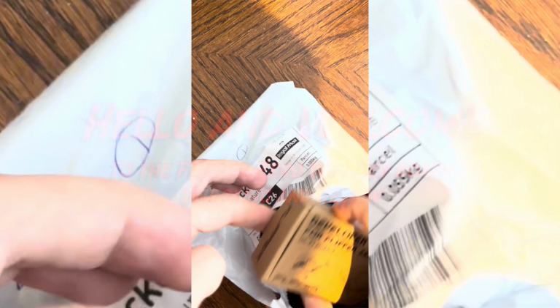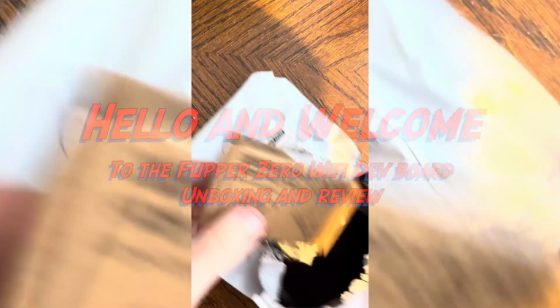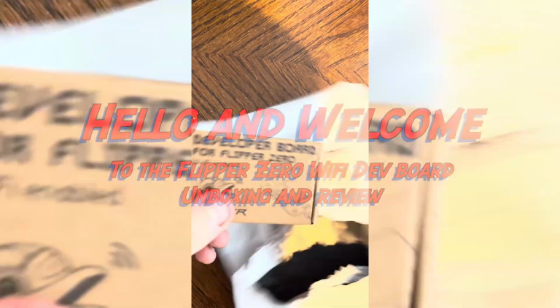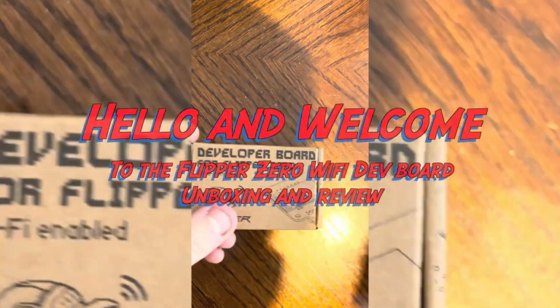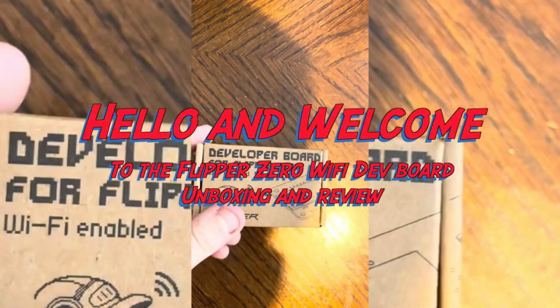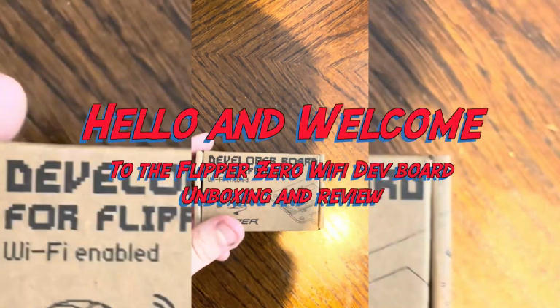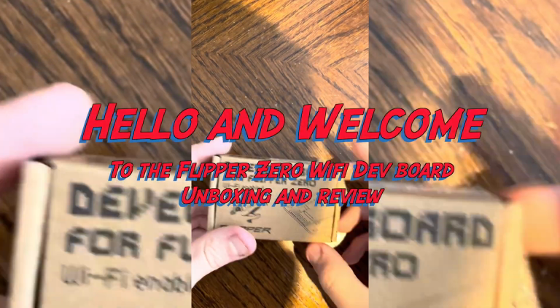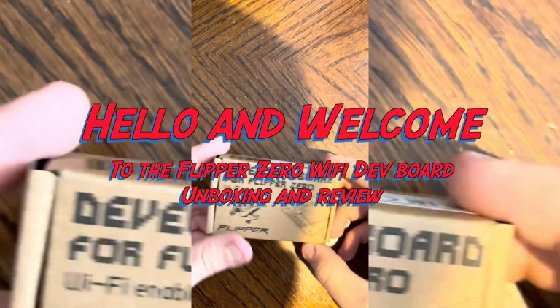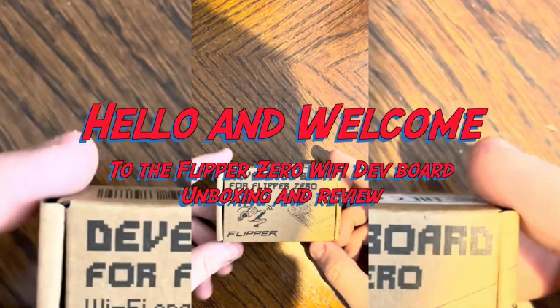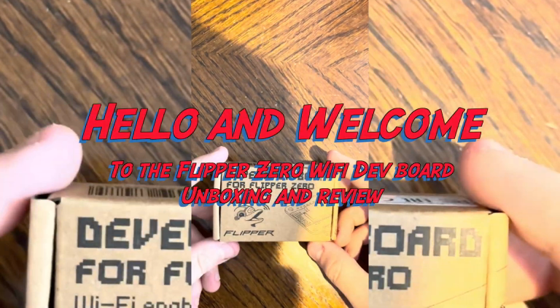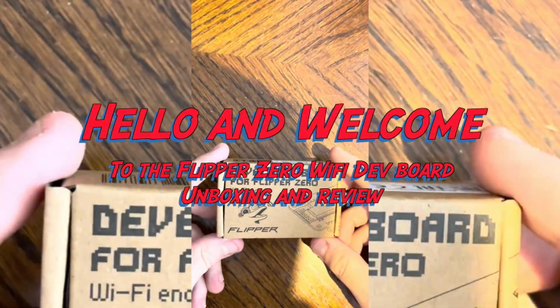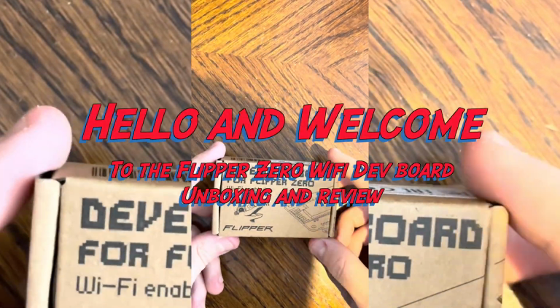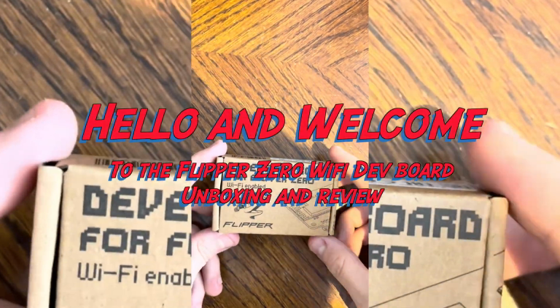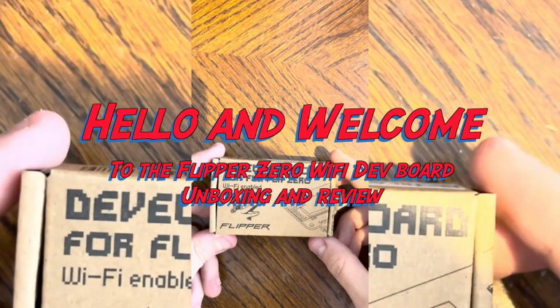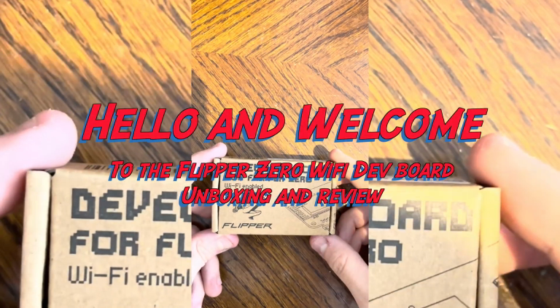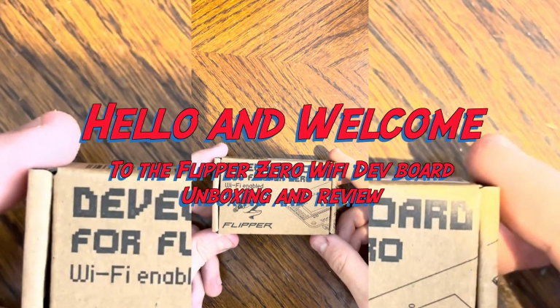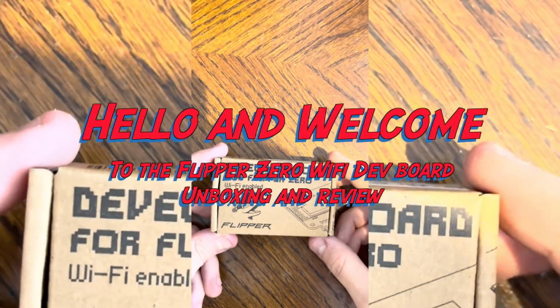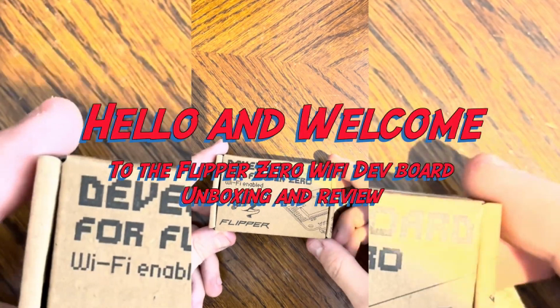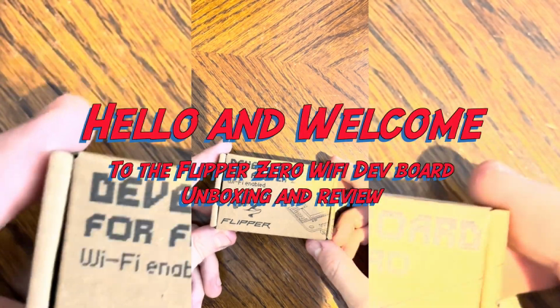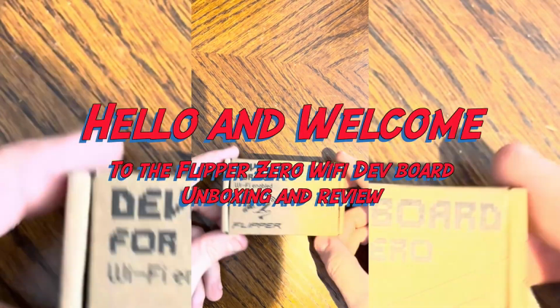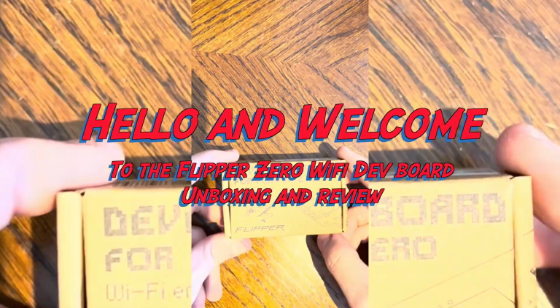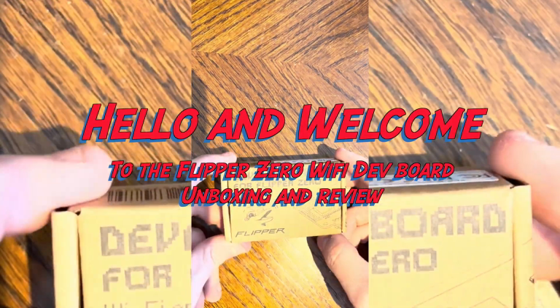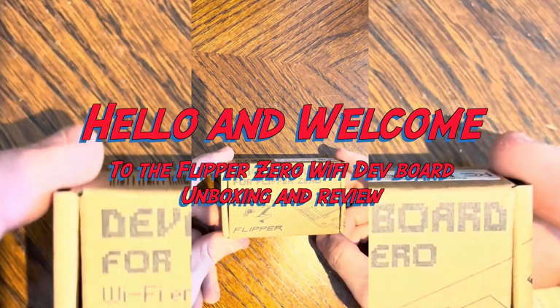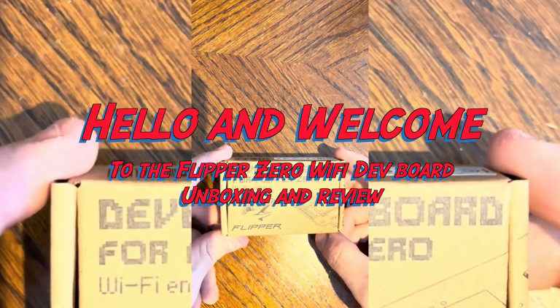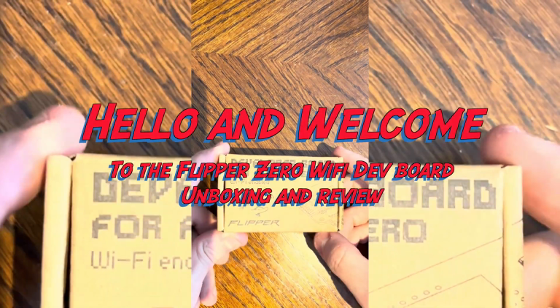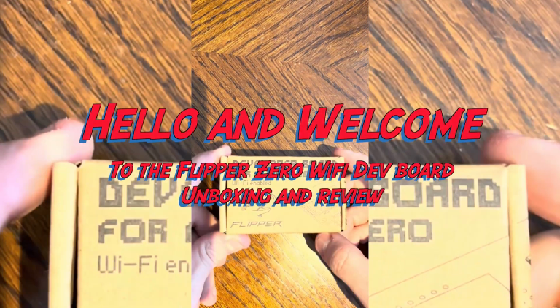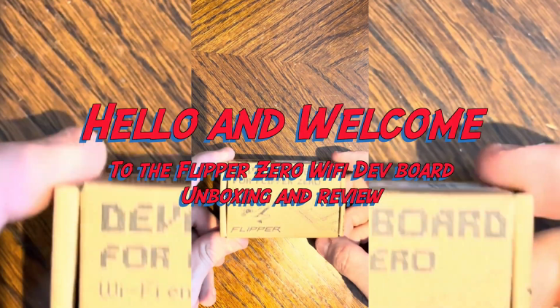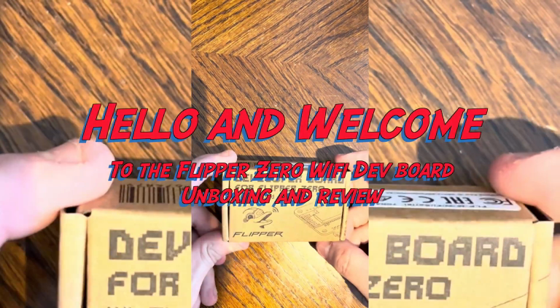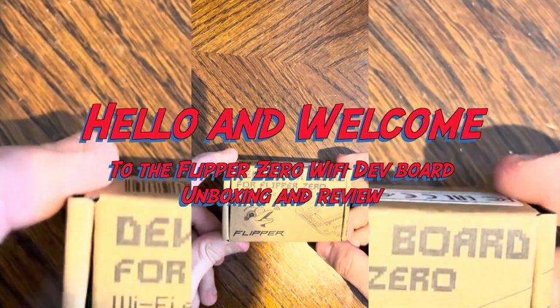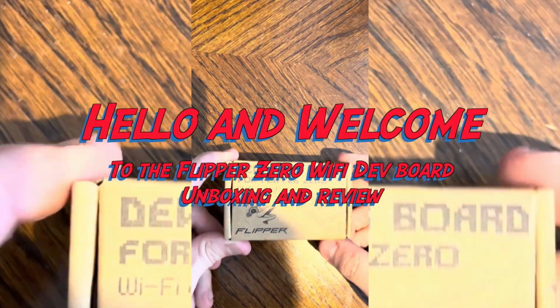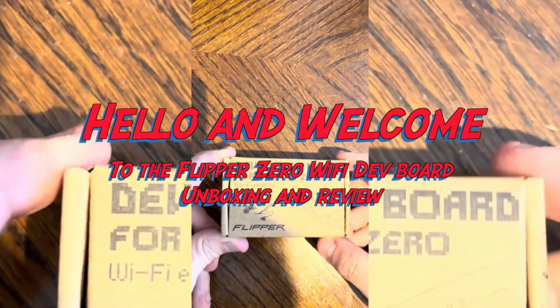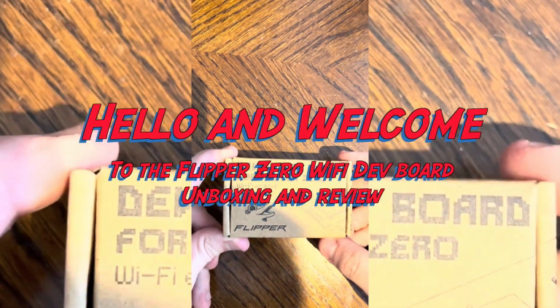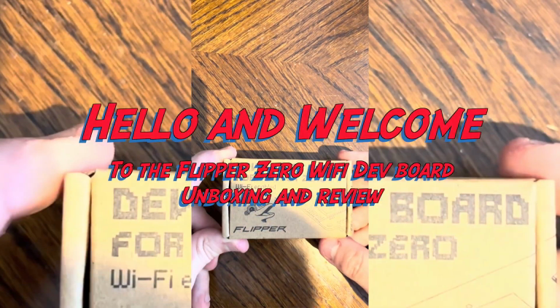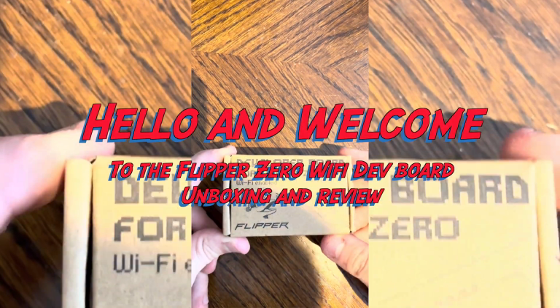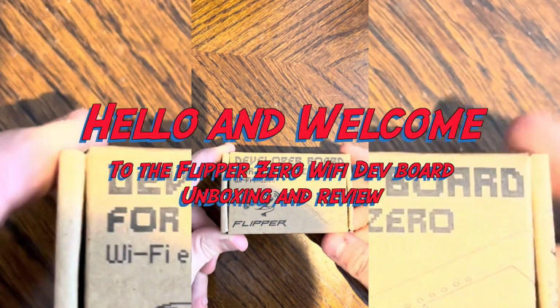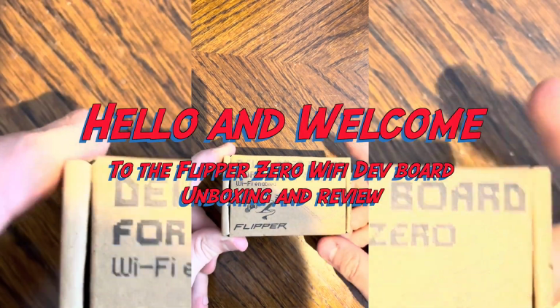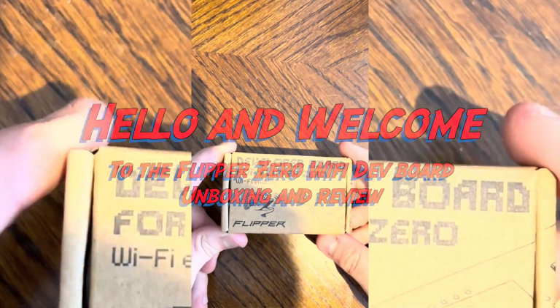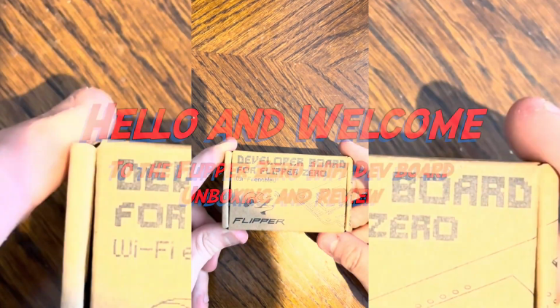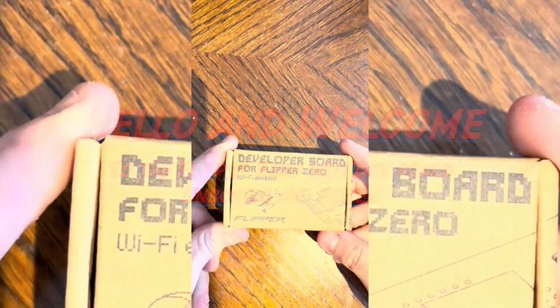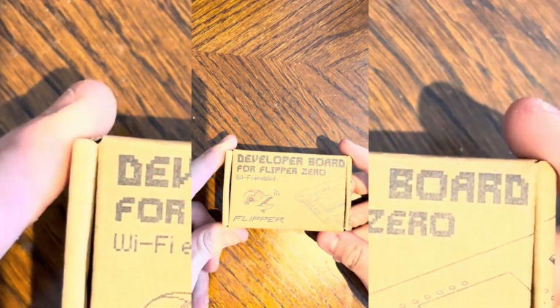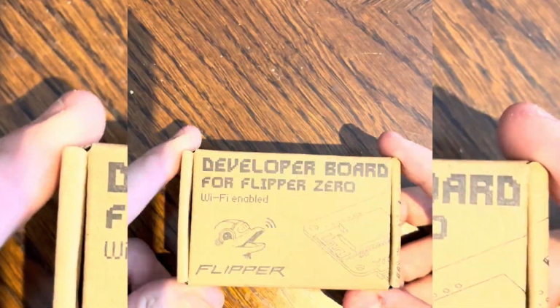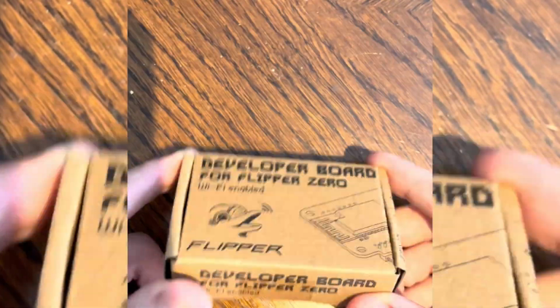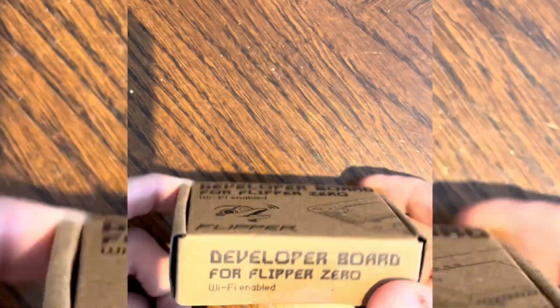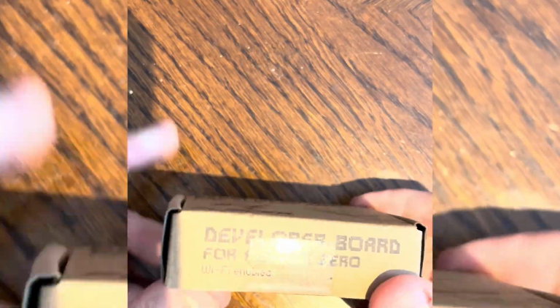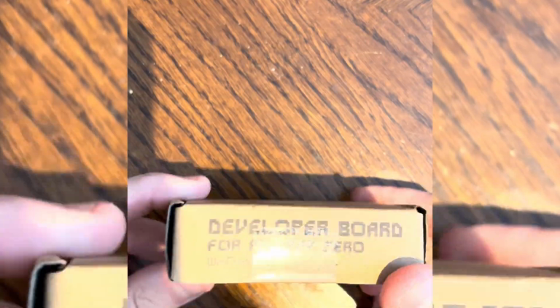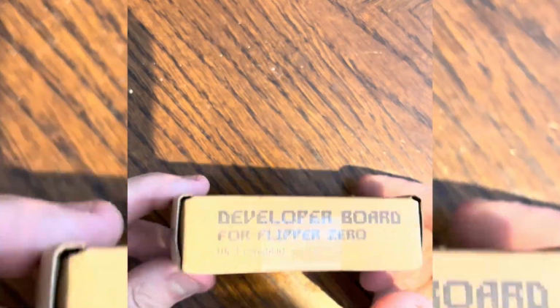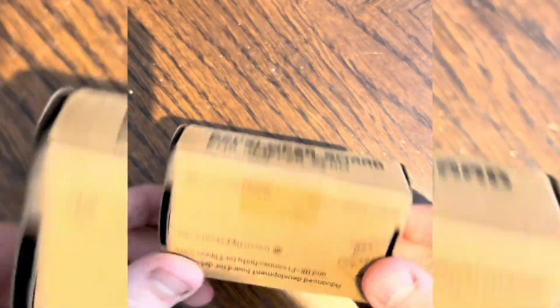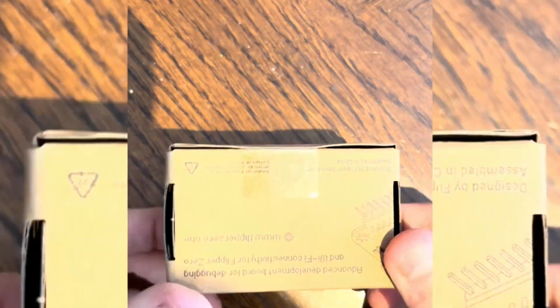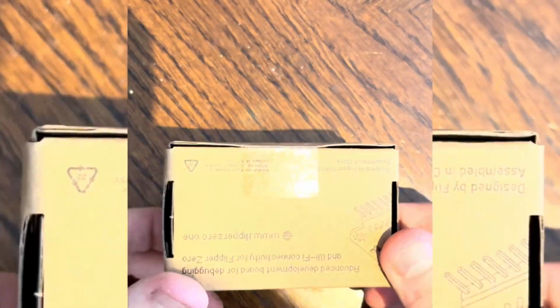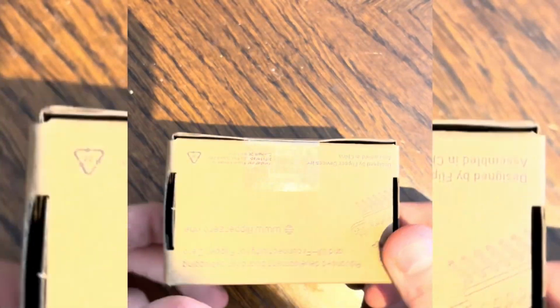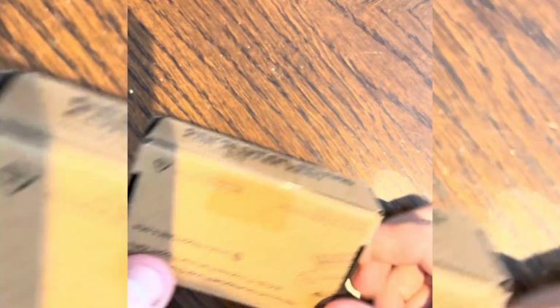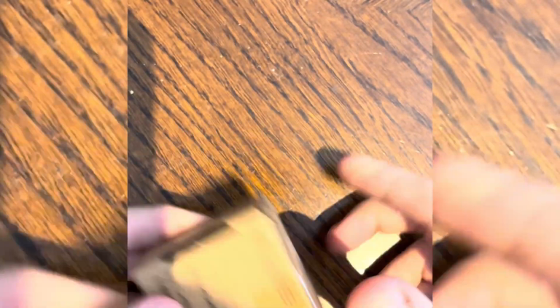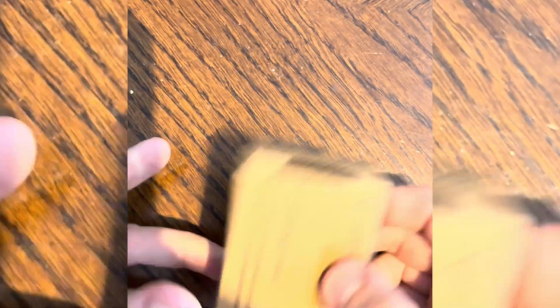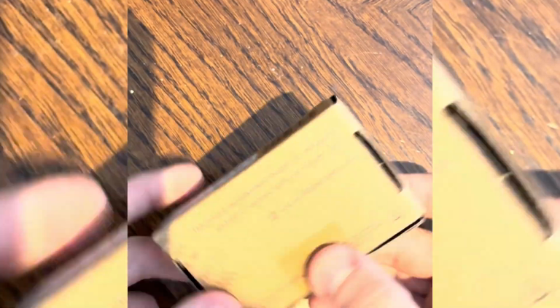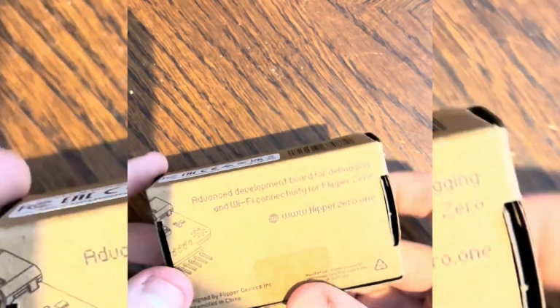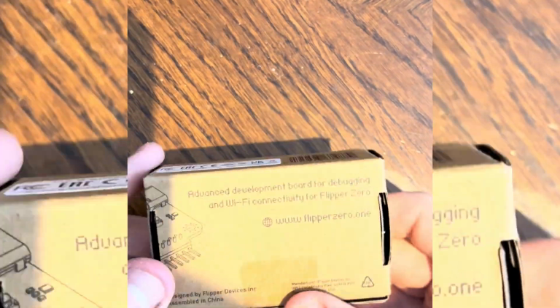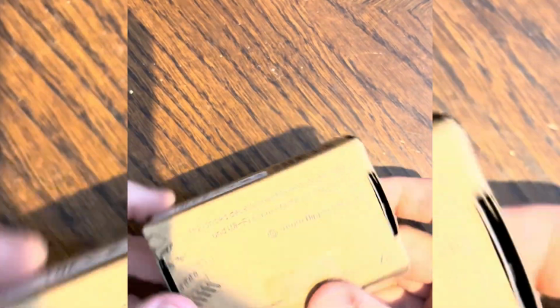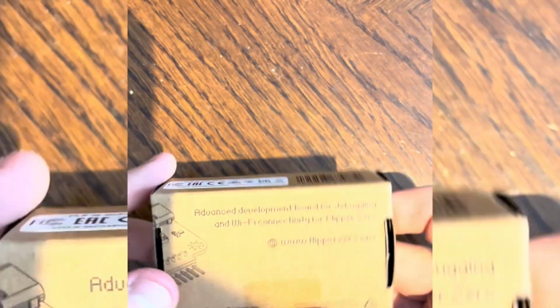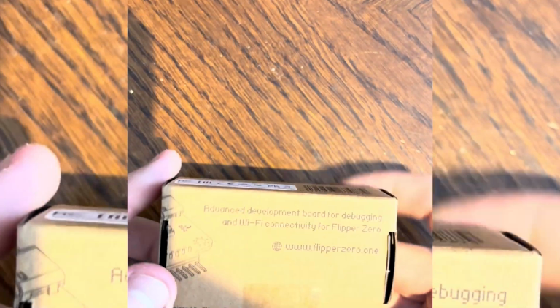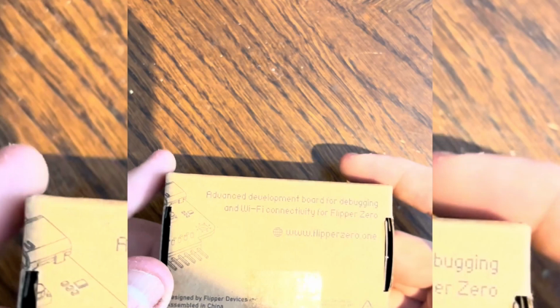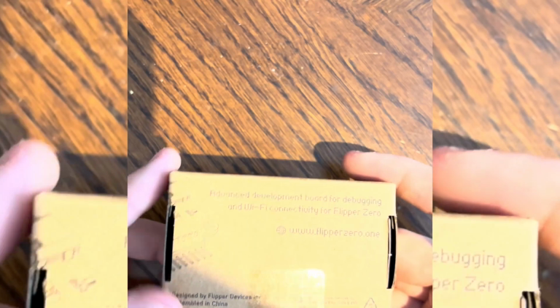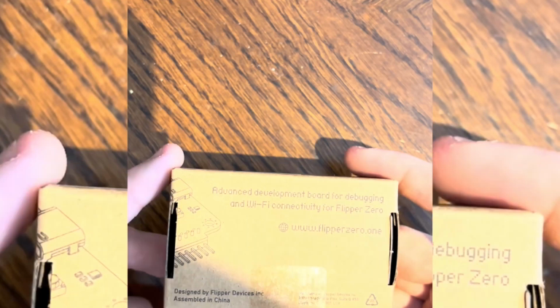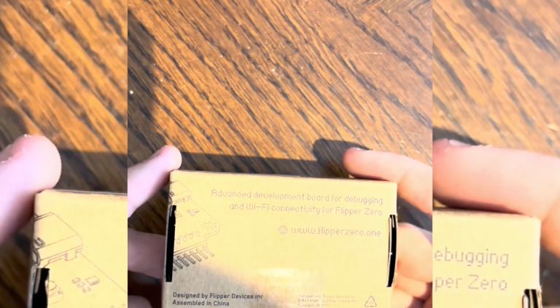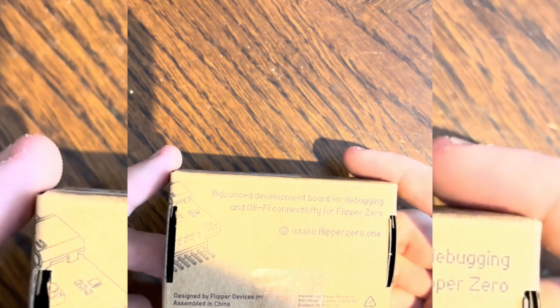Hello and welcome to another video. My name is Haraldus and this is my Flipper Zero Wi-Fi dev board unboxing and review.